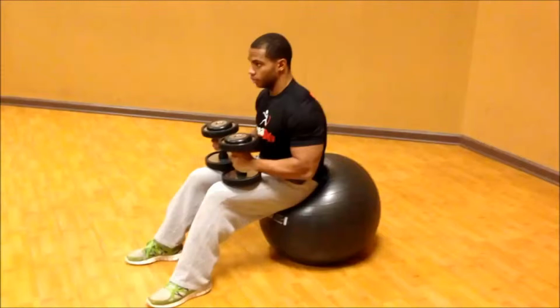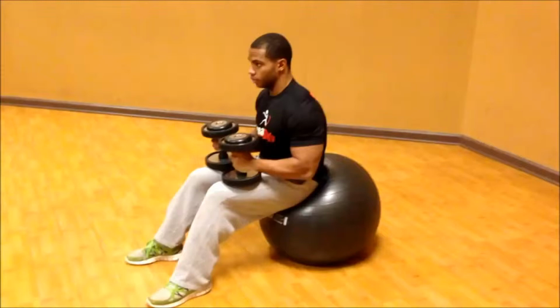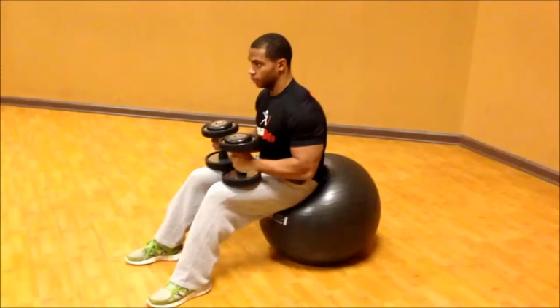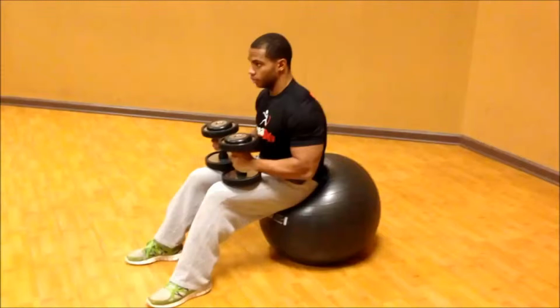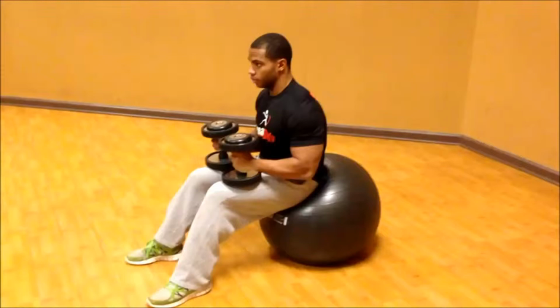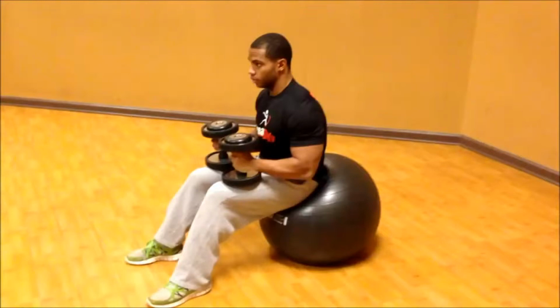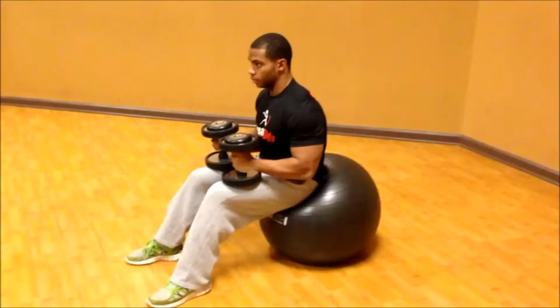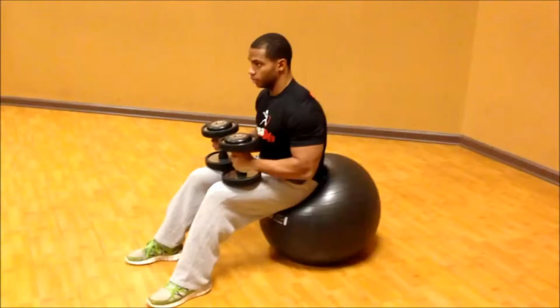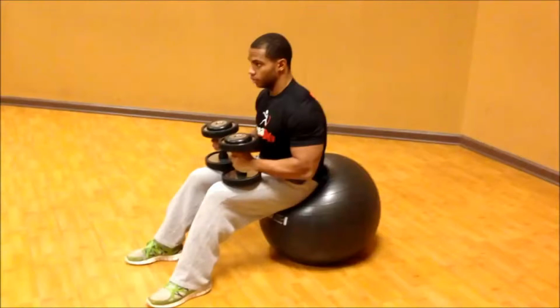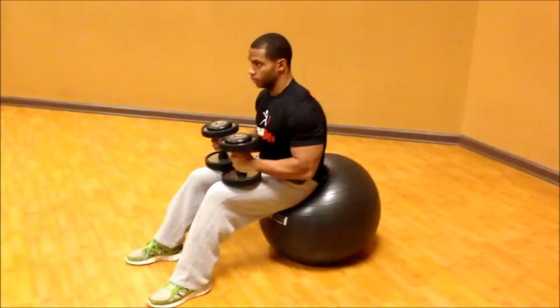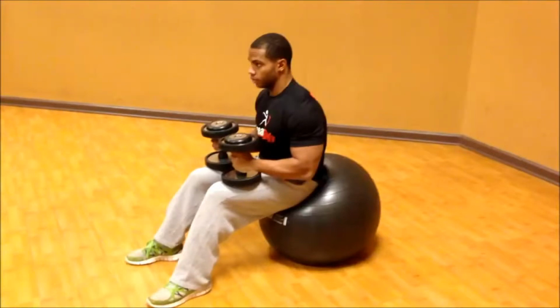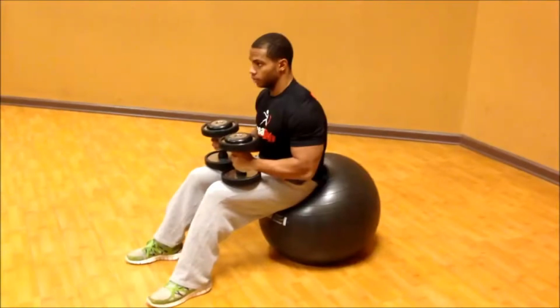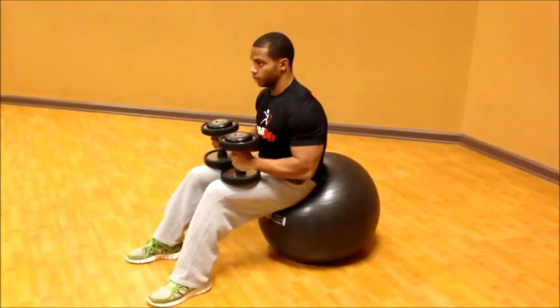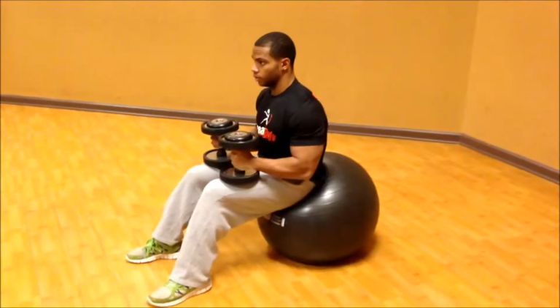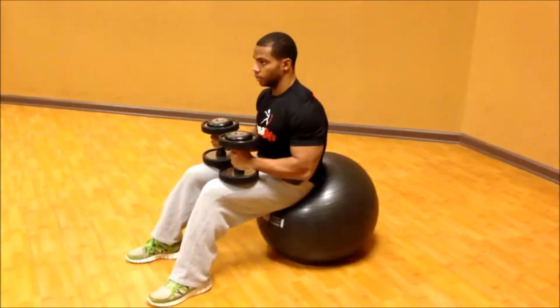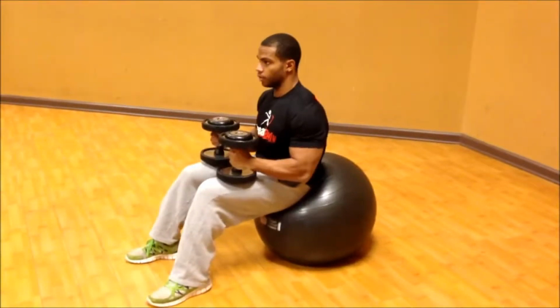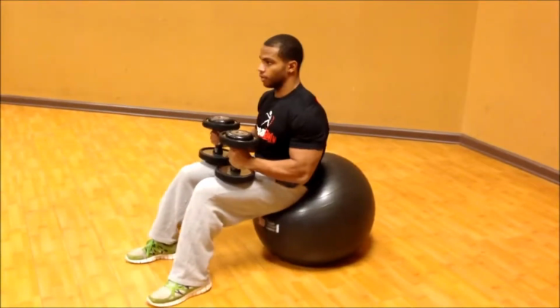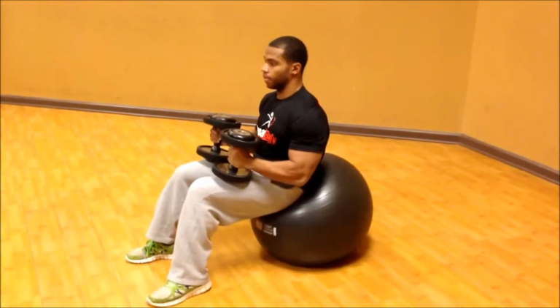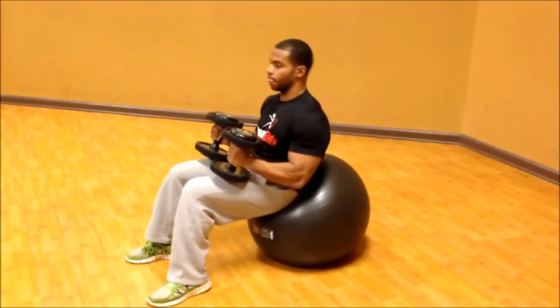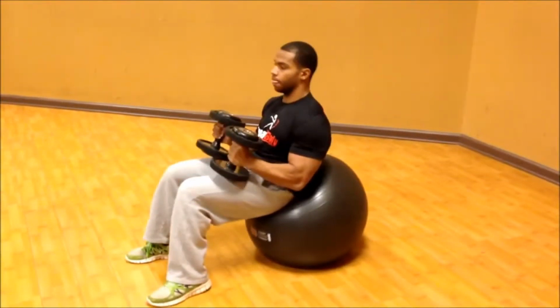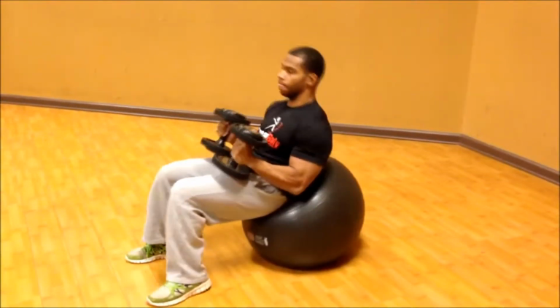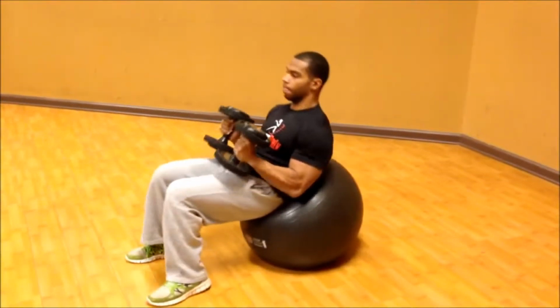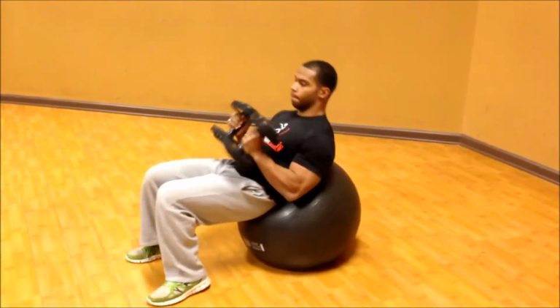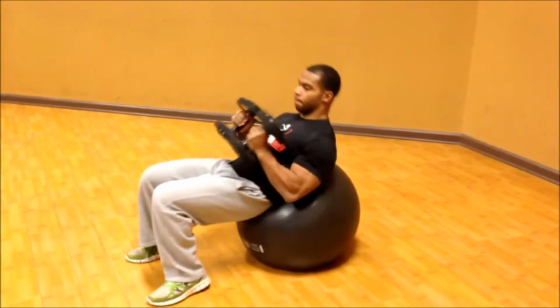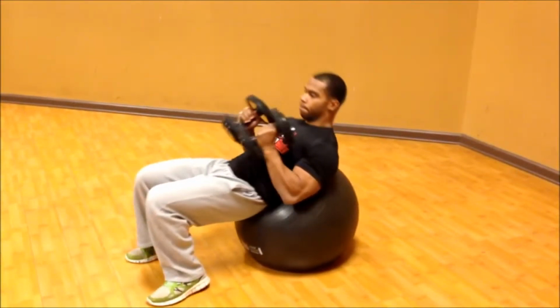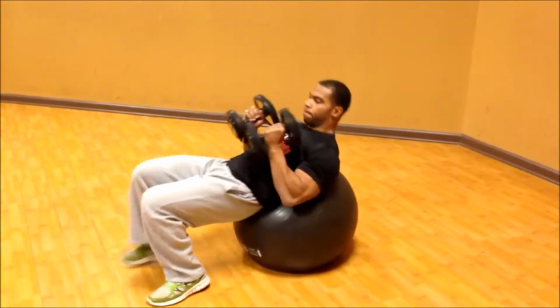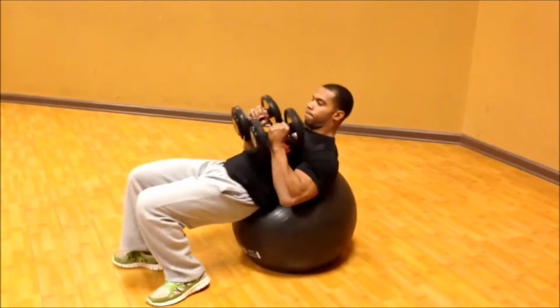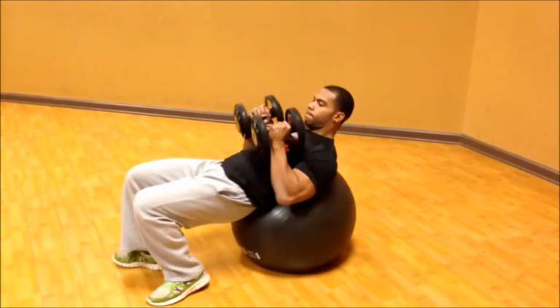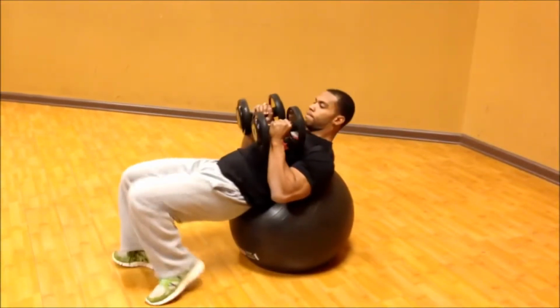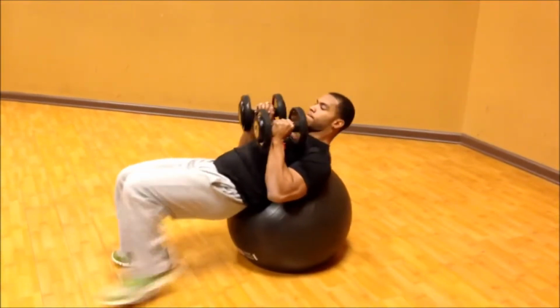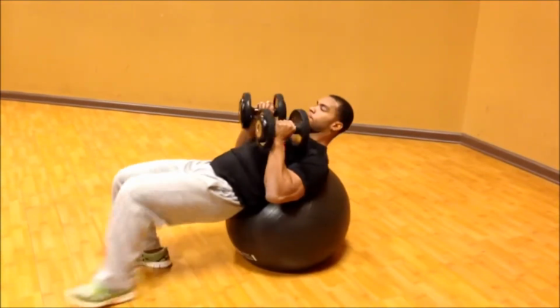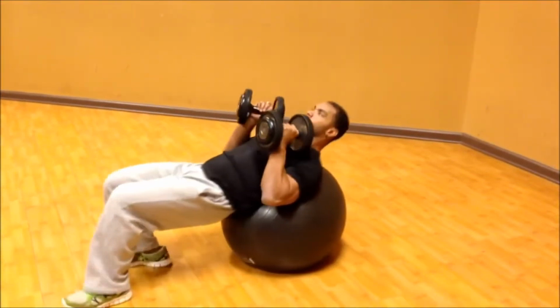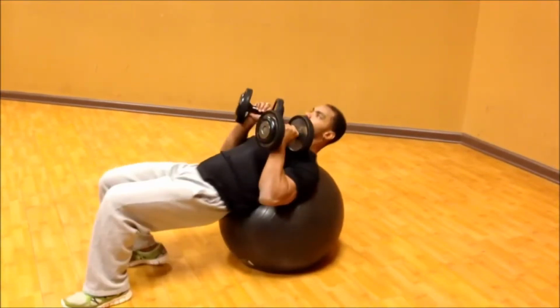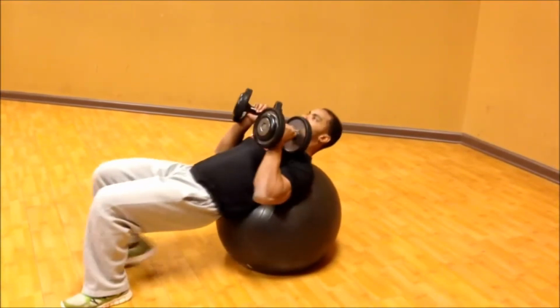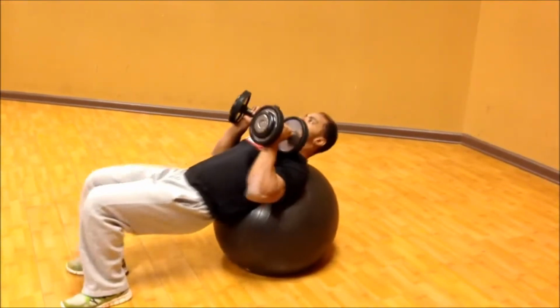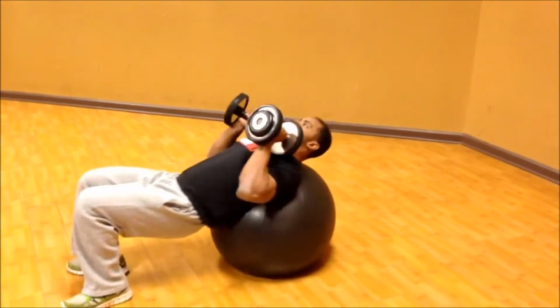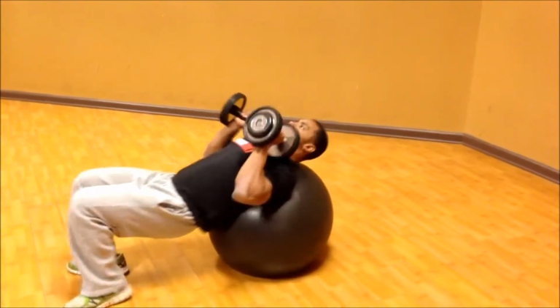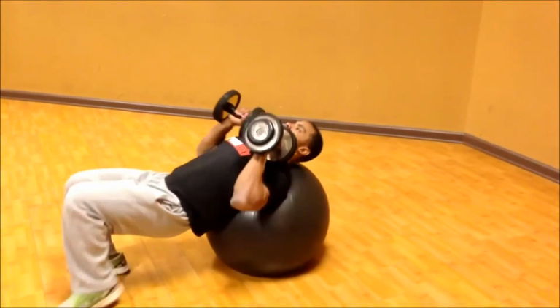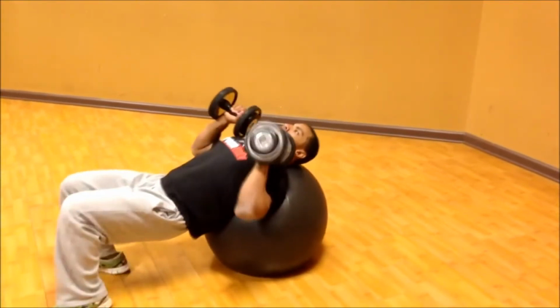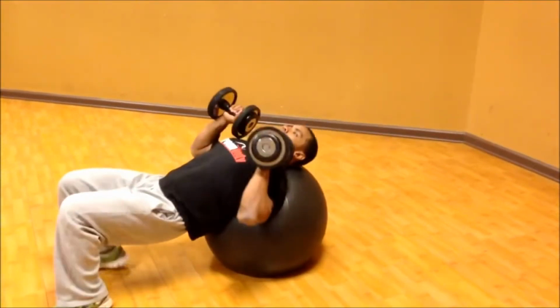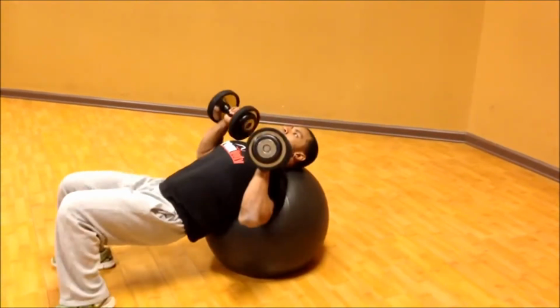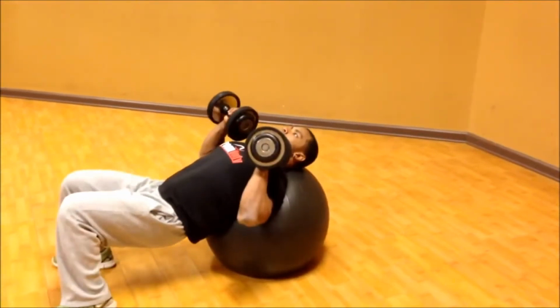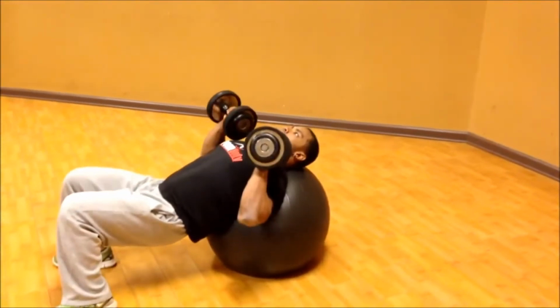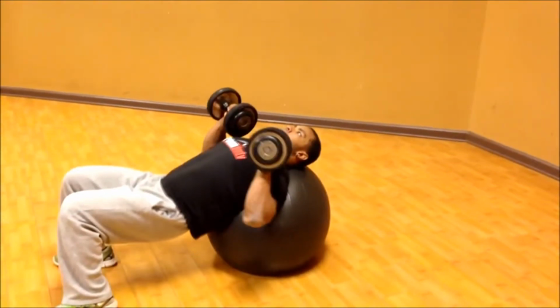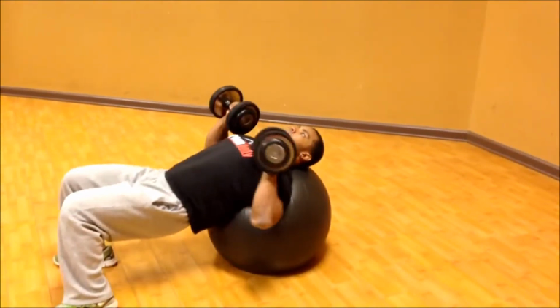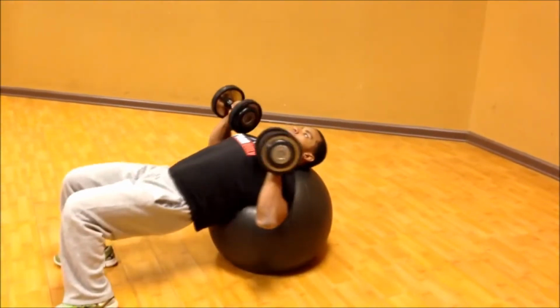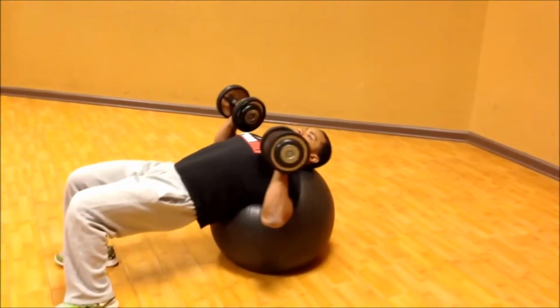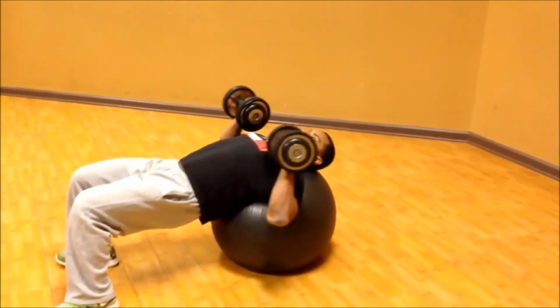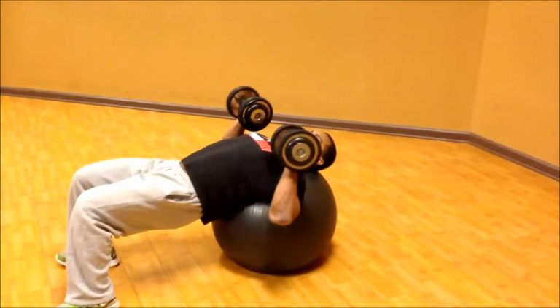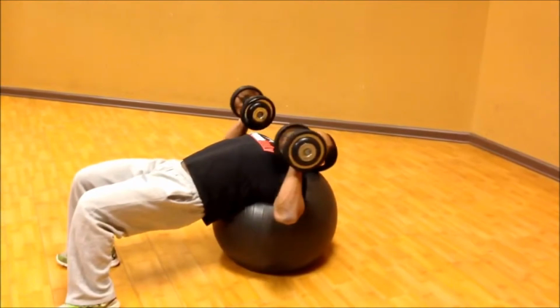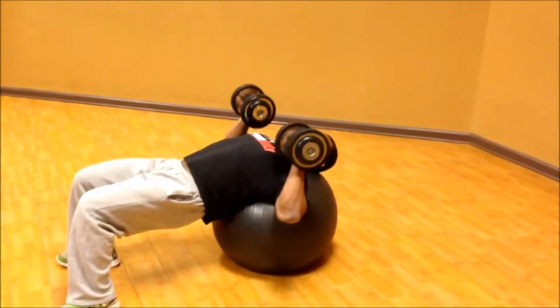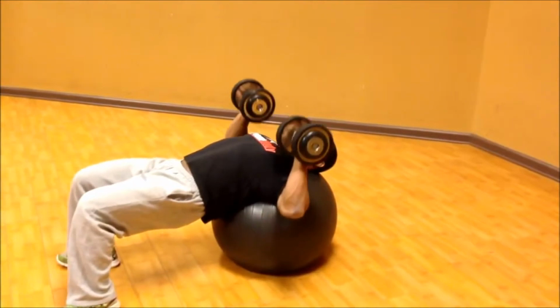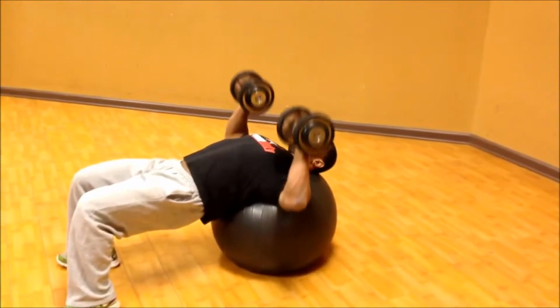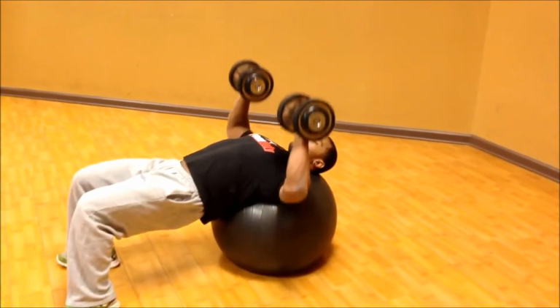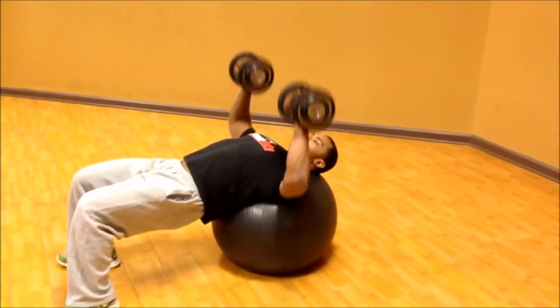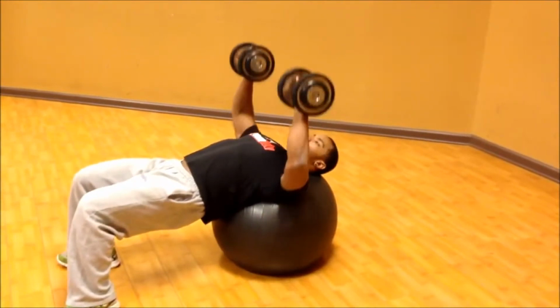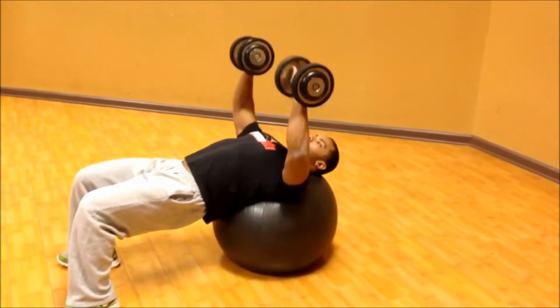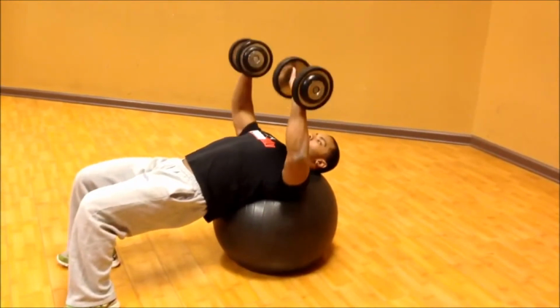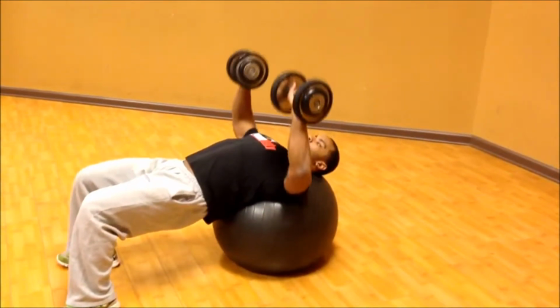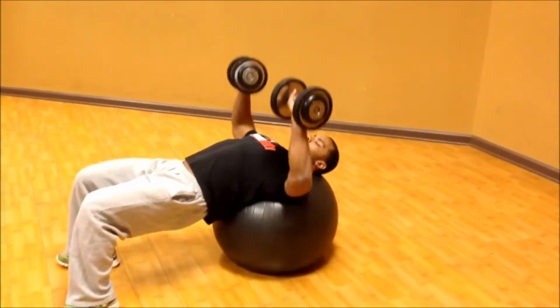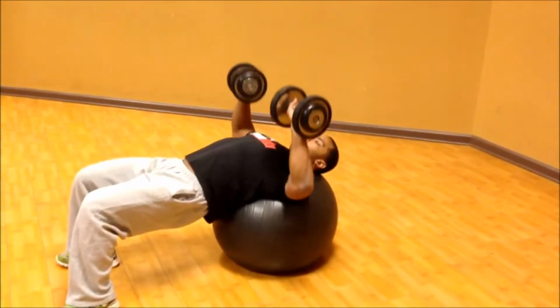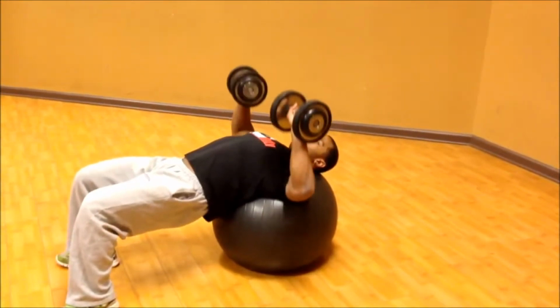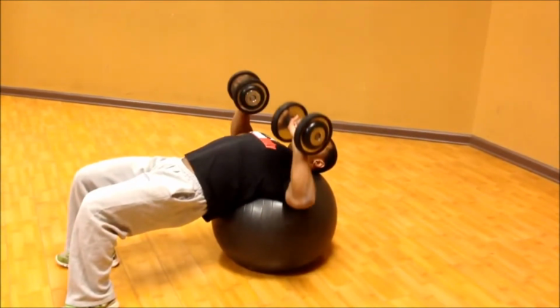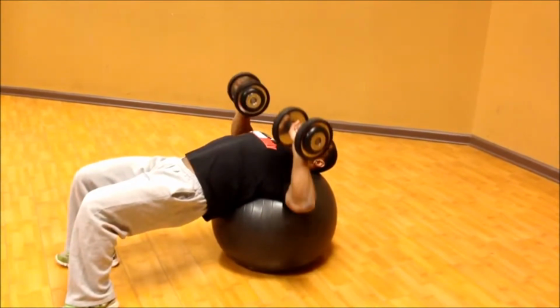This is a dumbbell bench press on the stability ball. From the up position, roll forward until your head and shoulders are now placed on top of the ball.